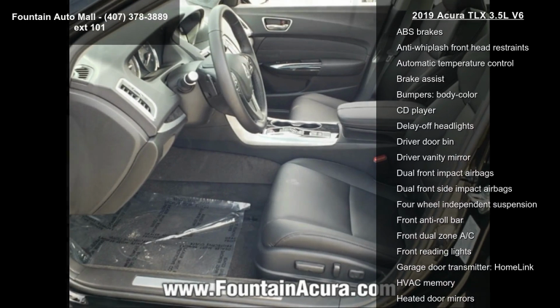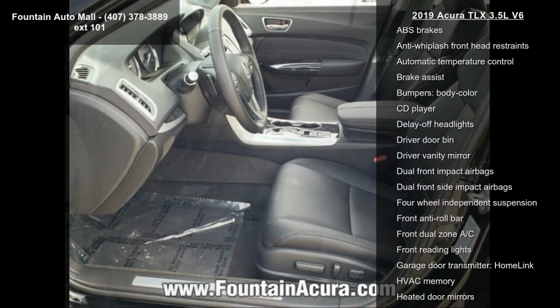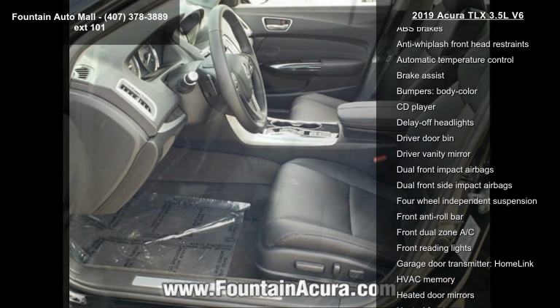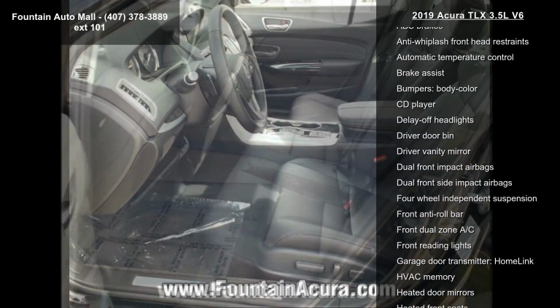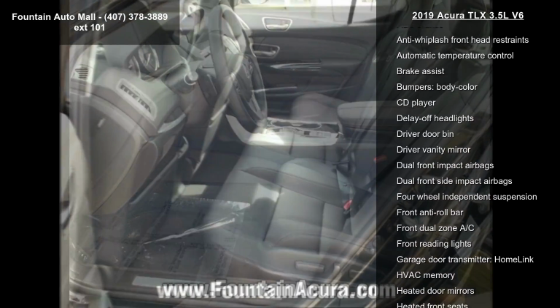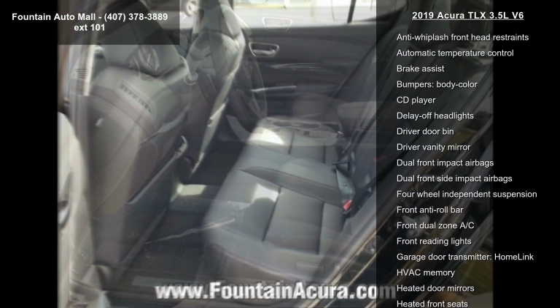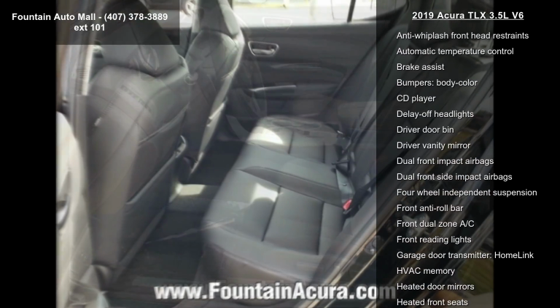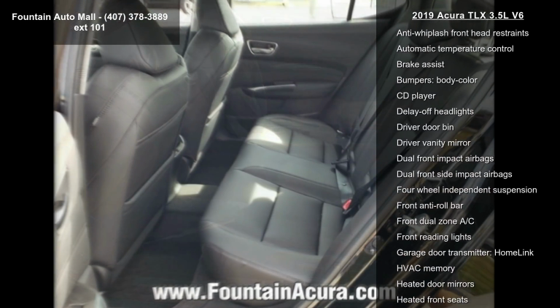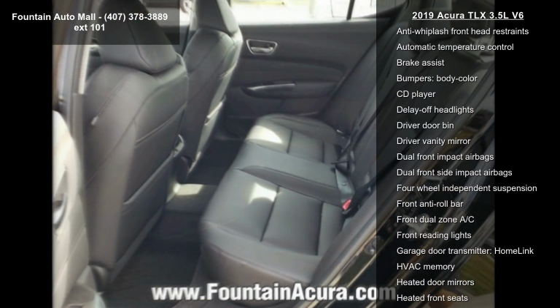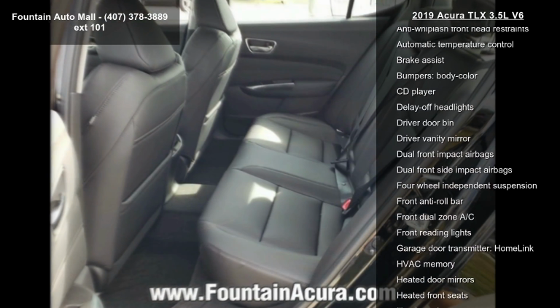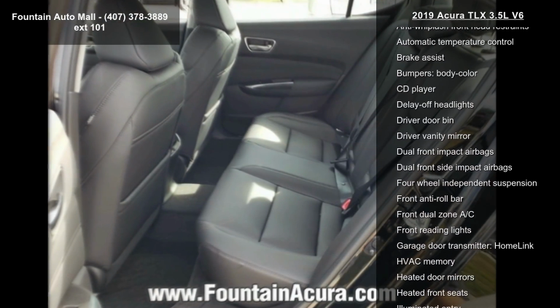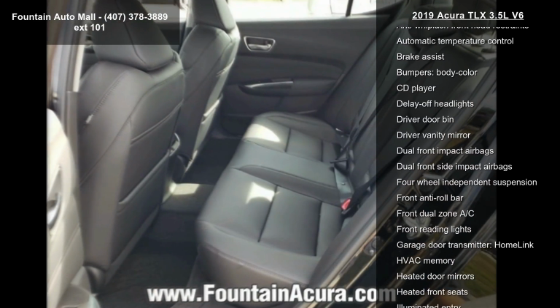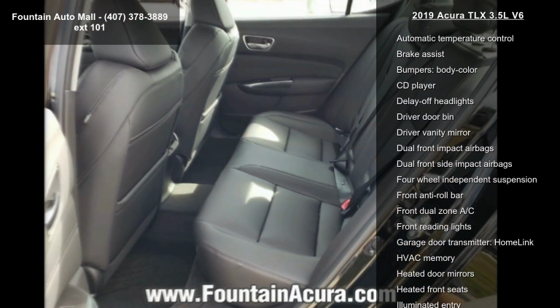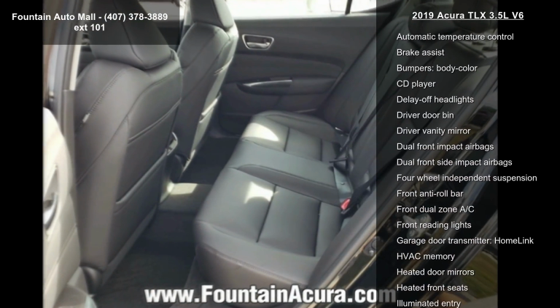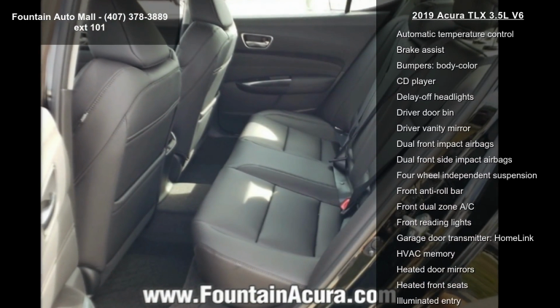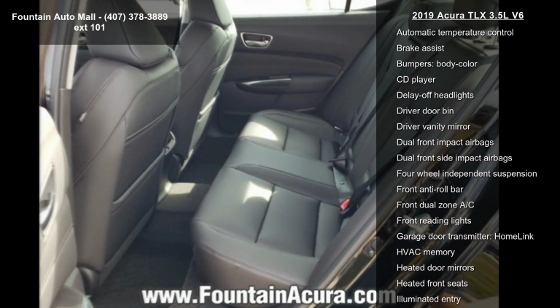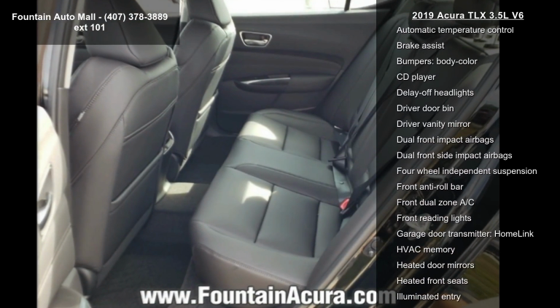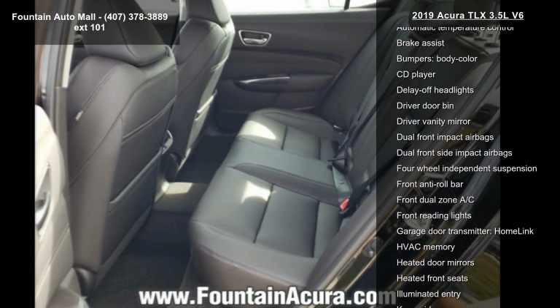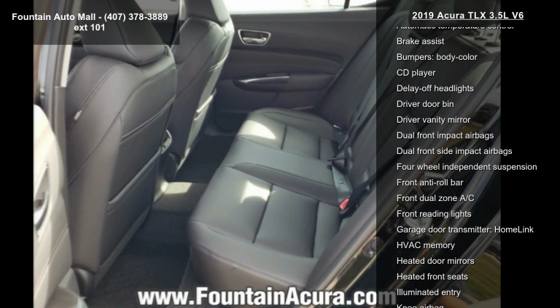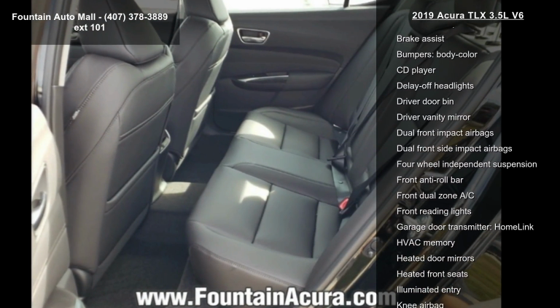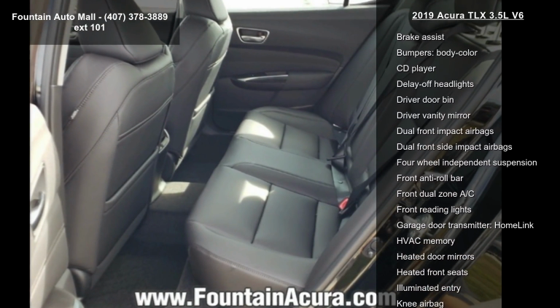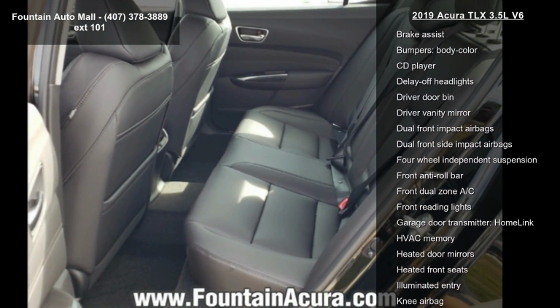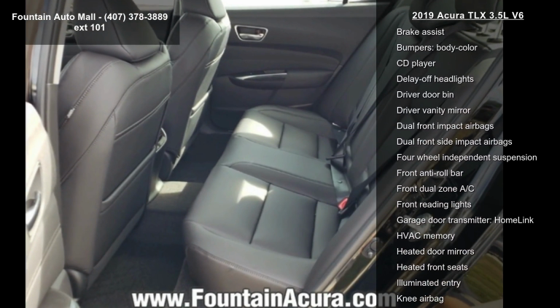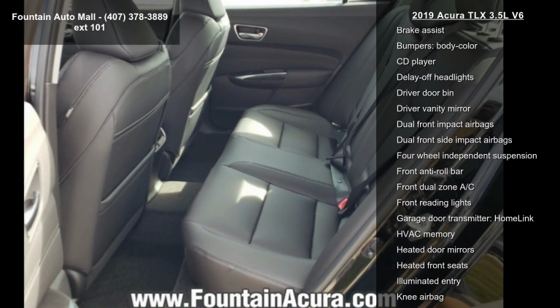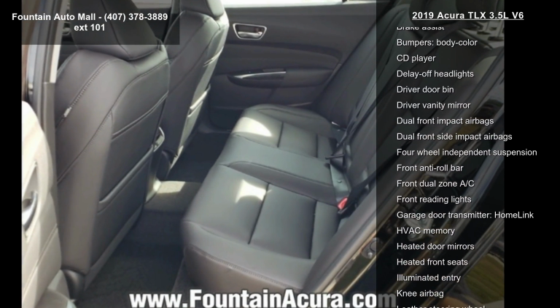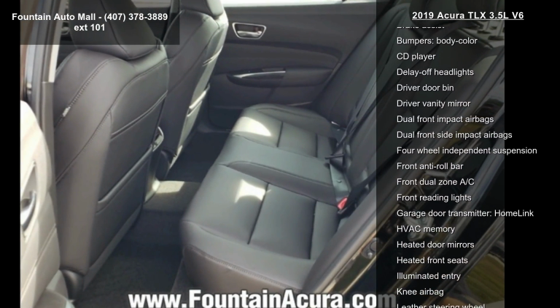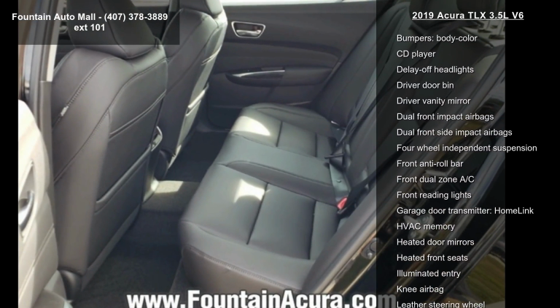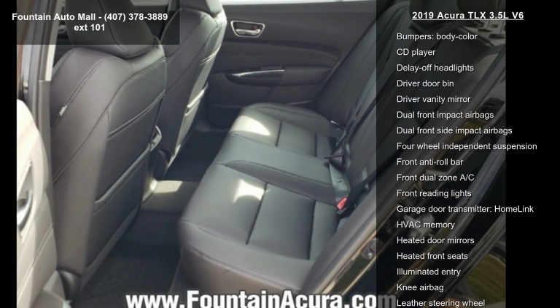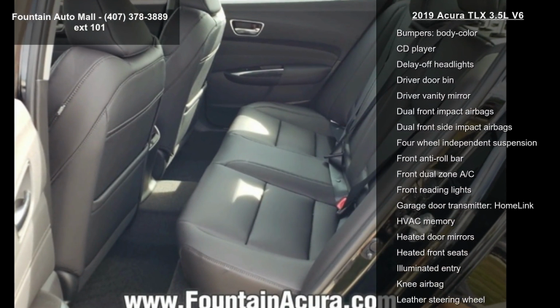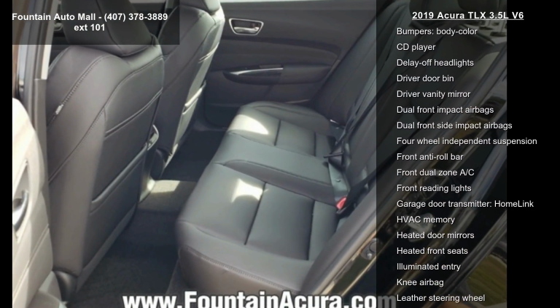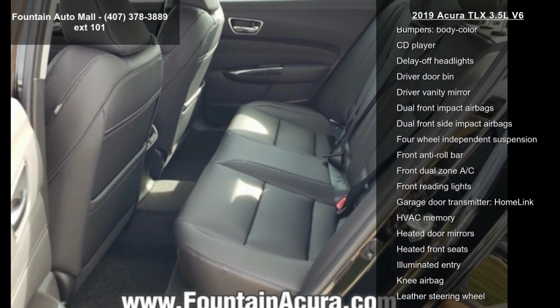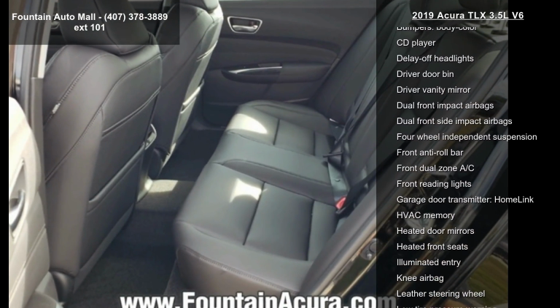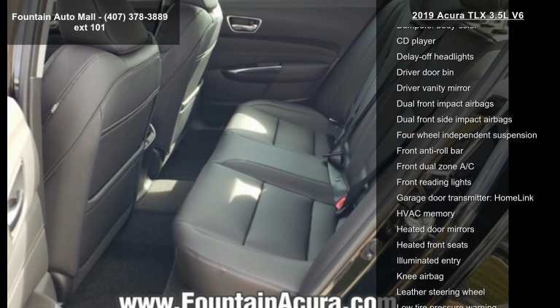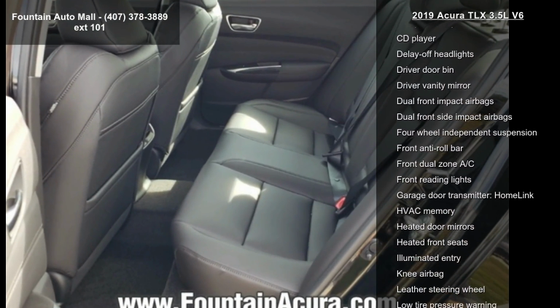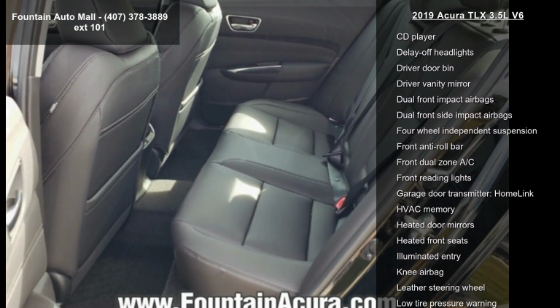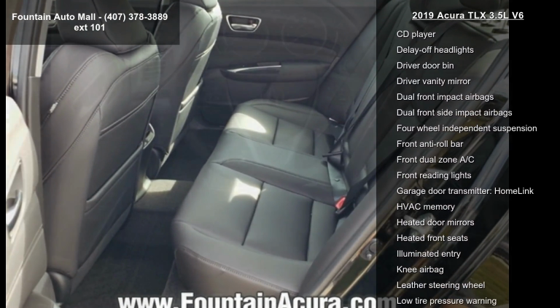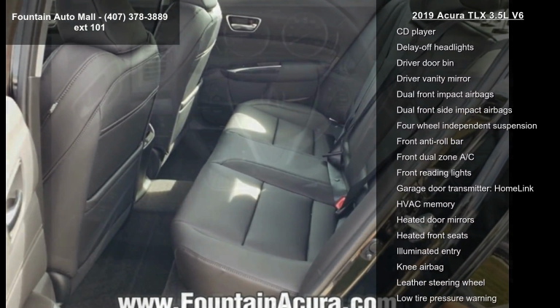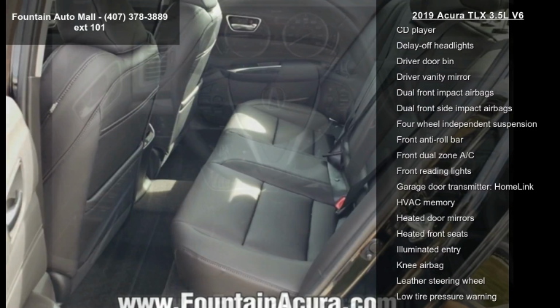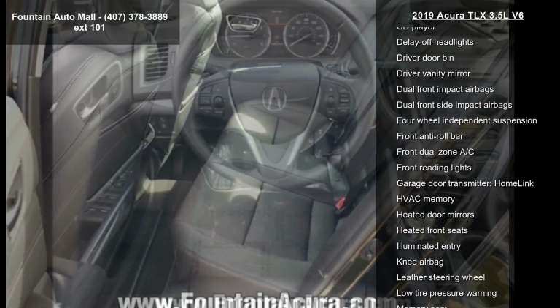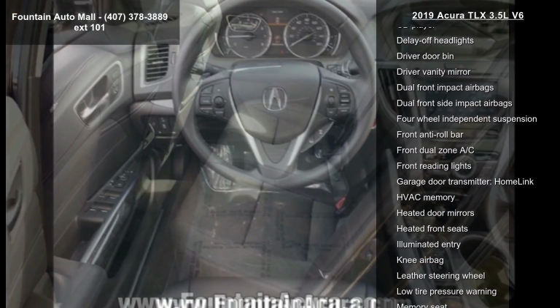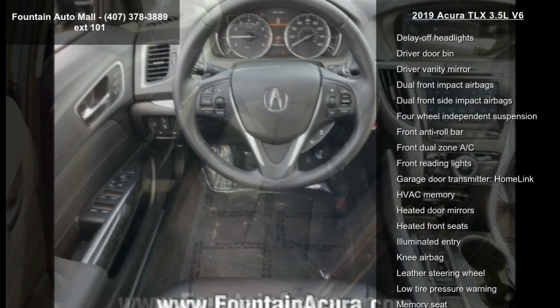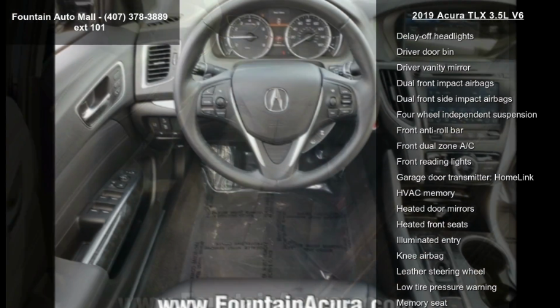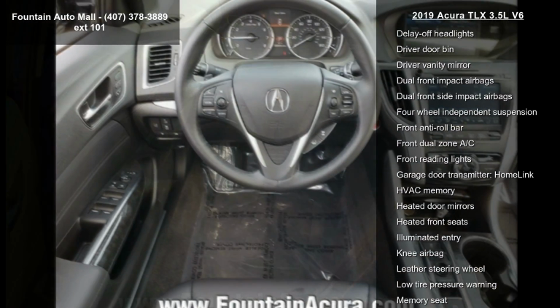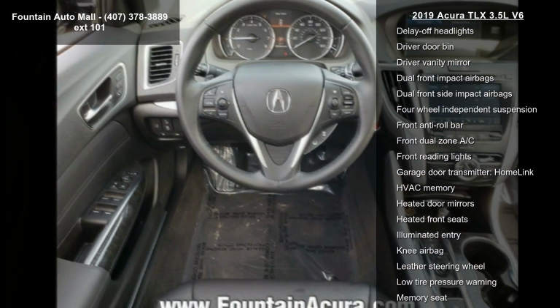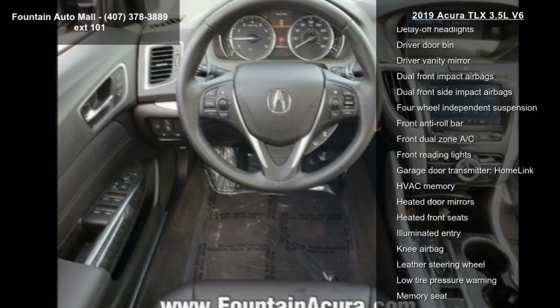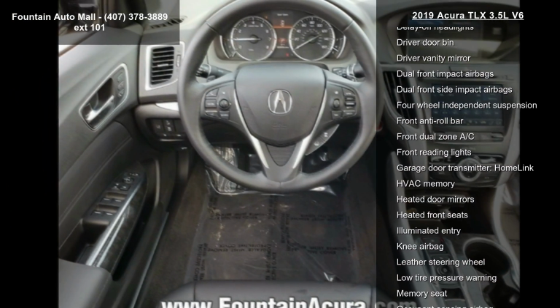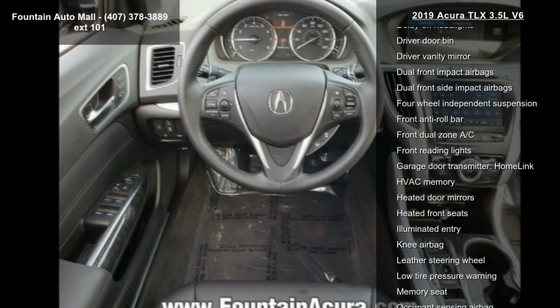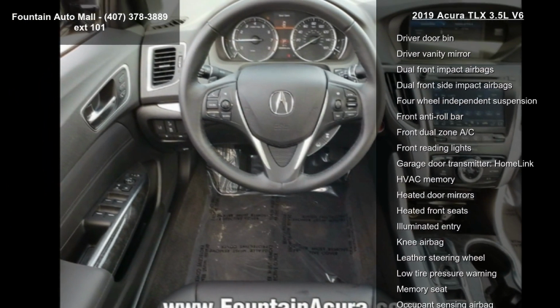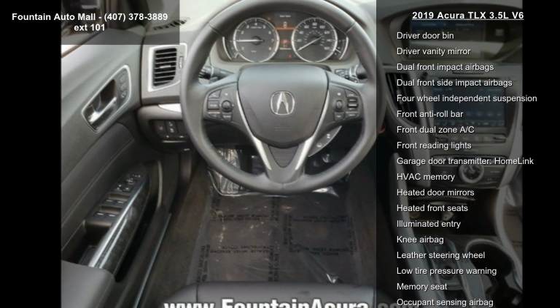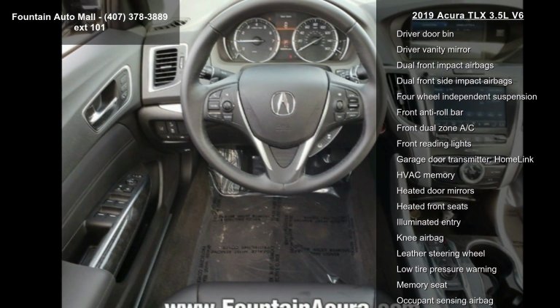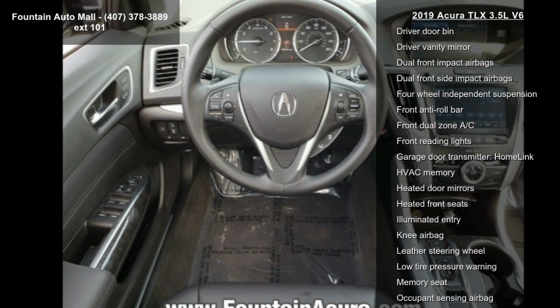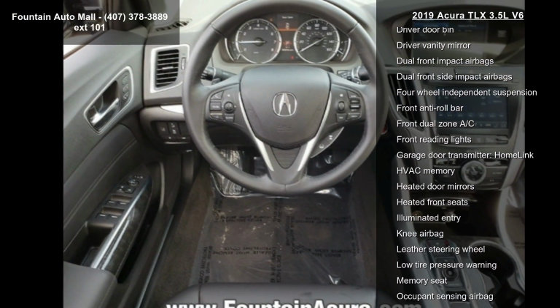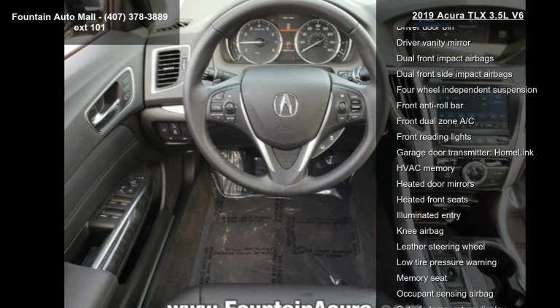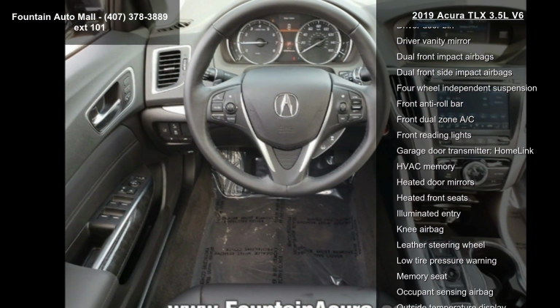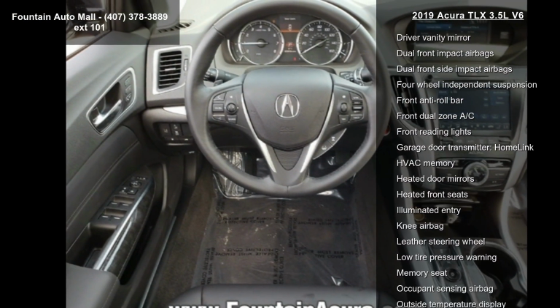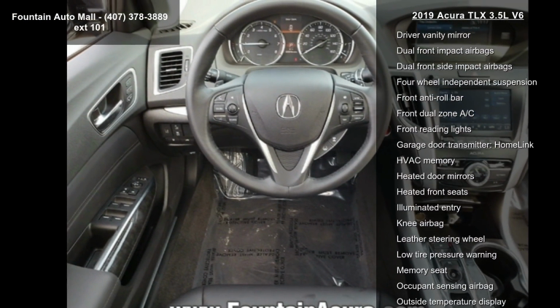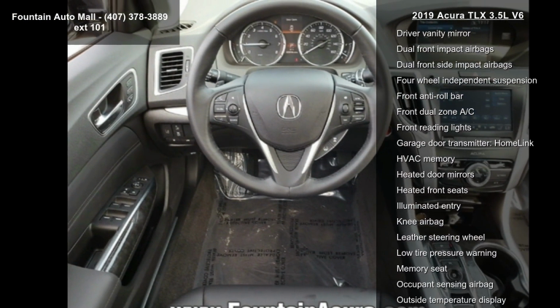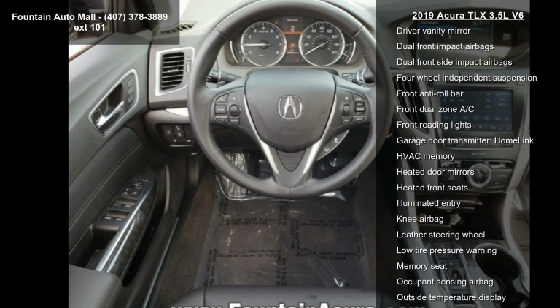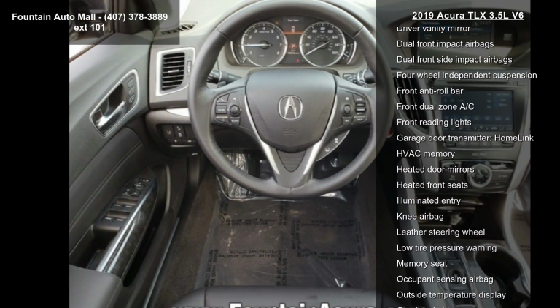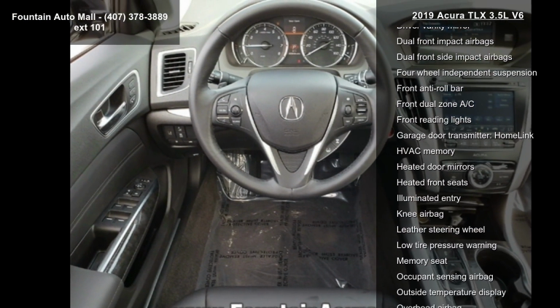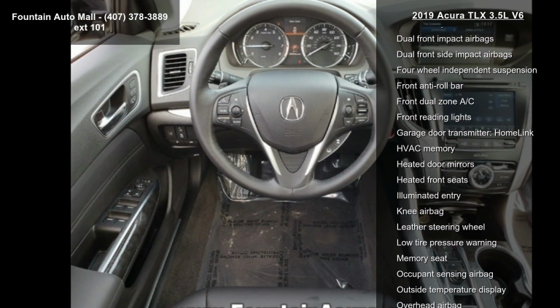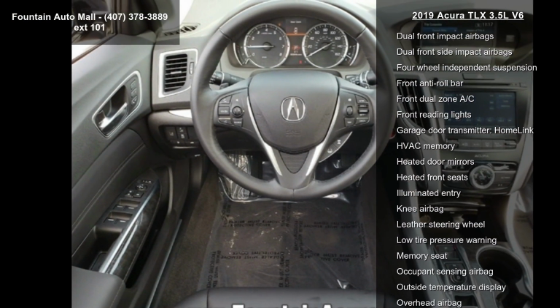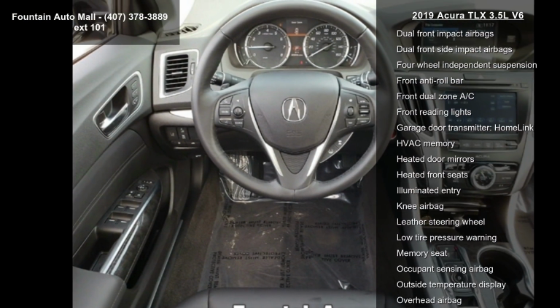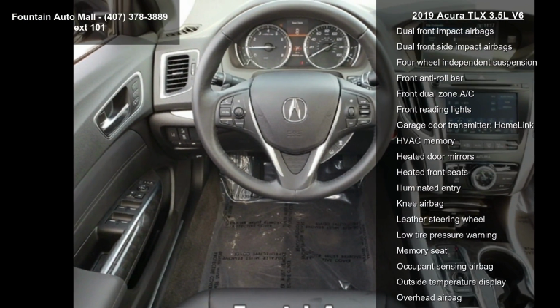Additional features include four-wheel disc brakes, air conditioning, electronic stability control, front bucket seats, and a tachometer.